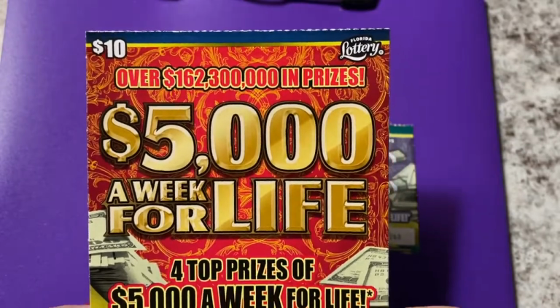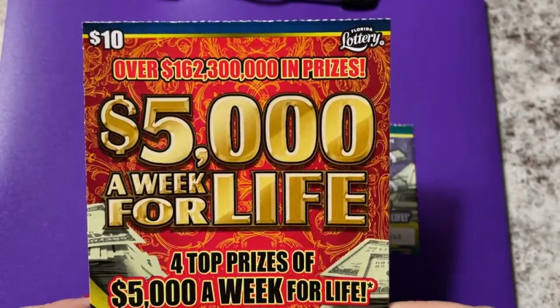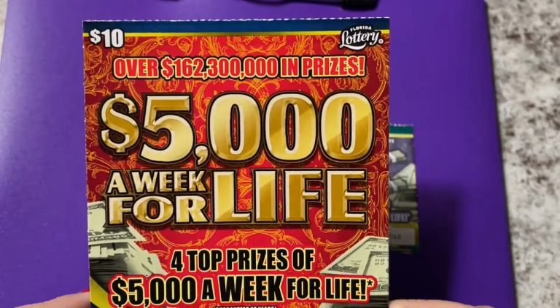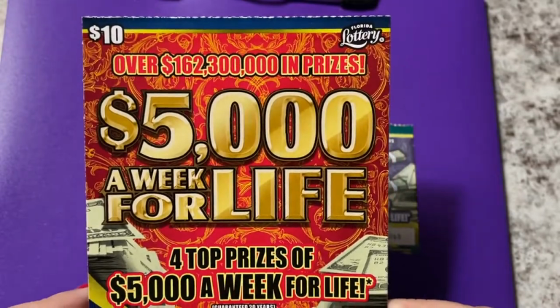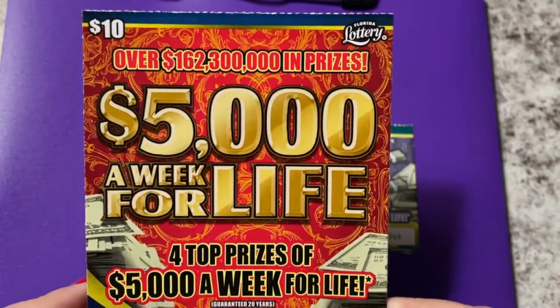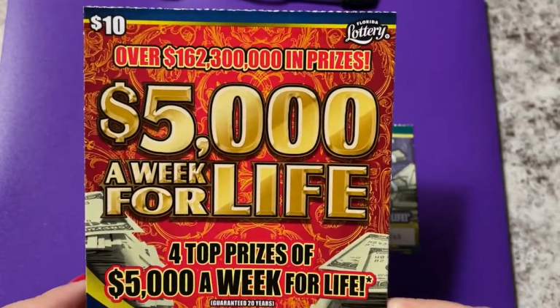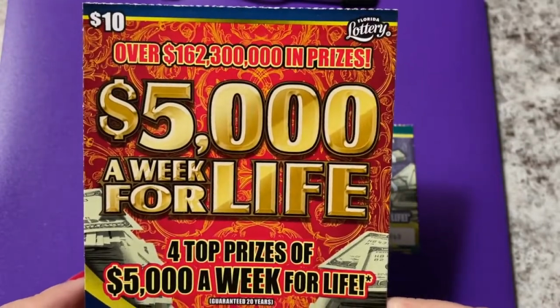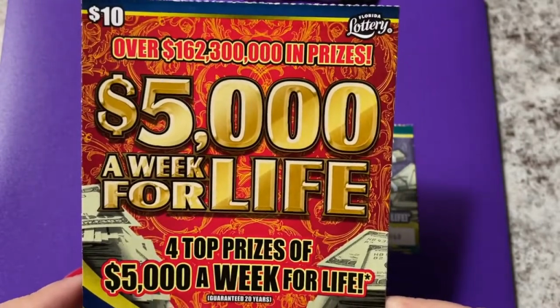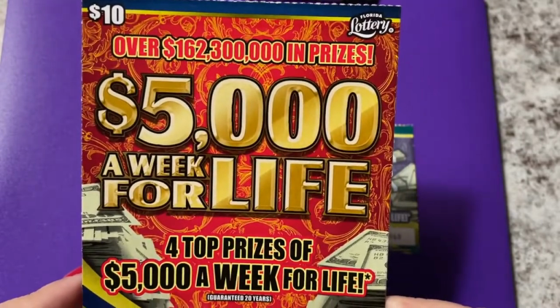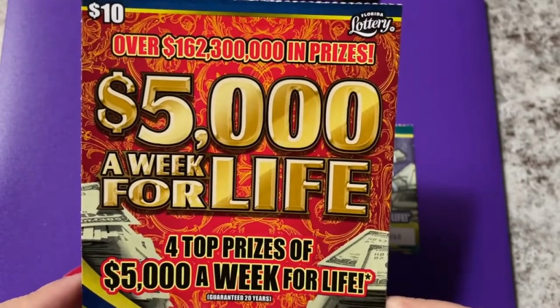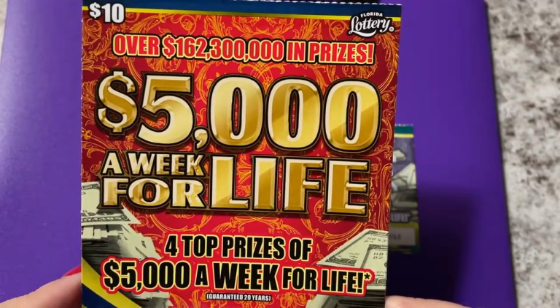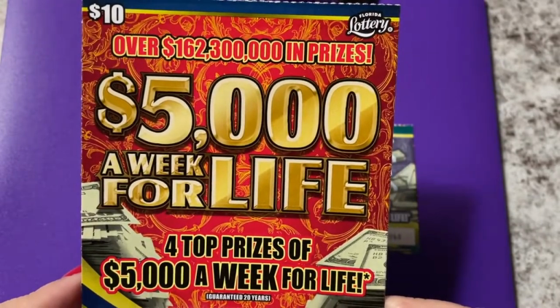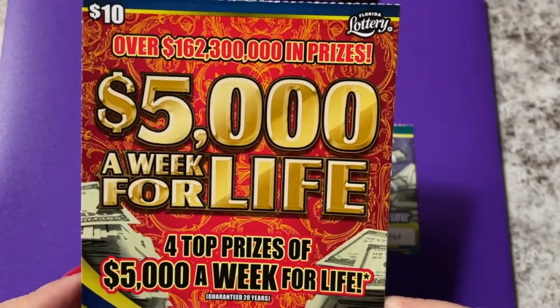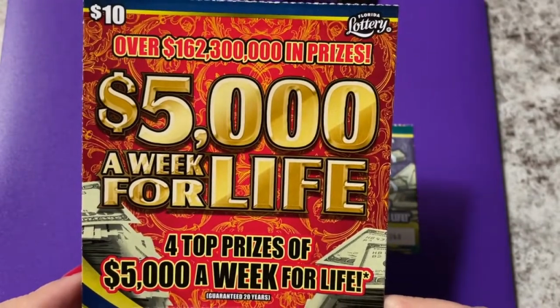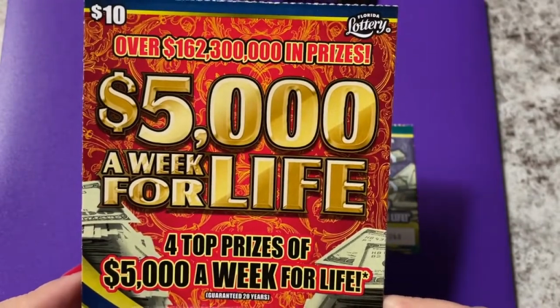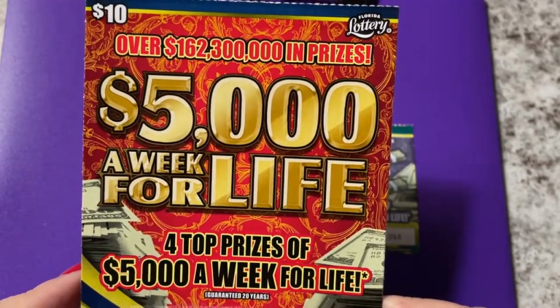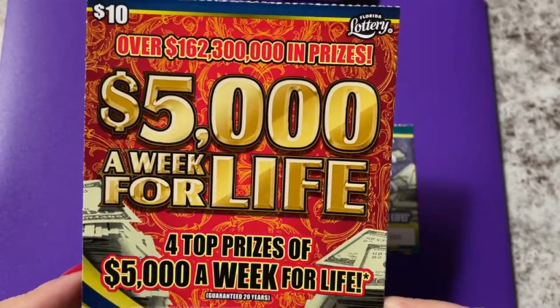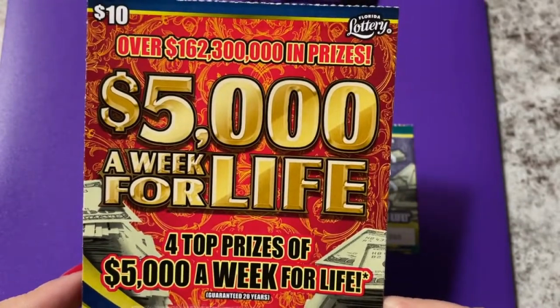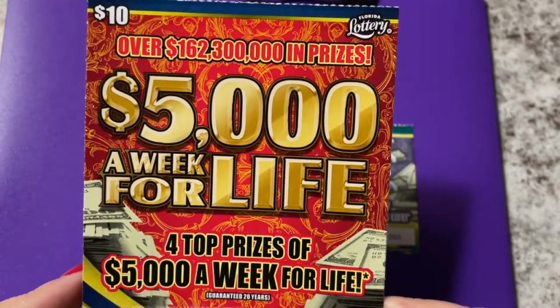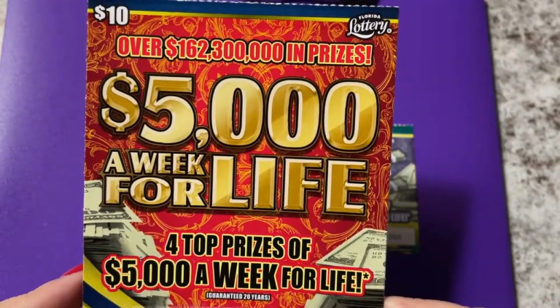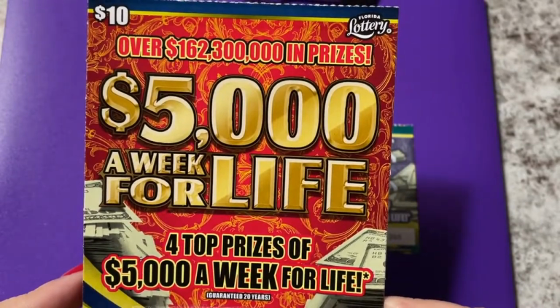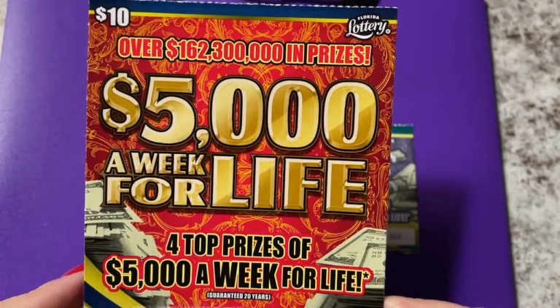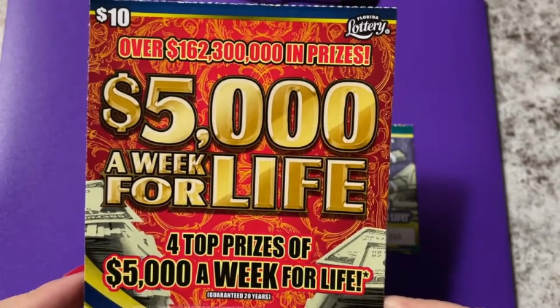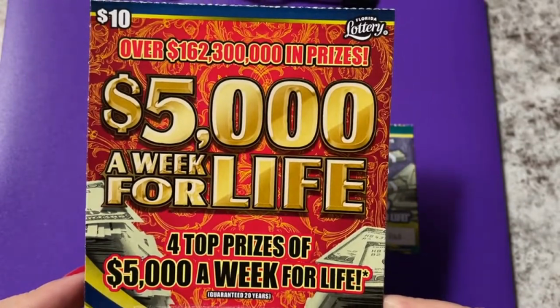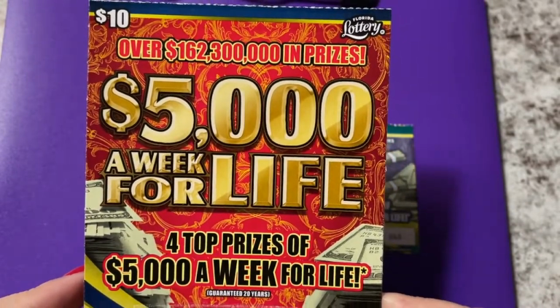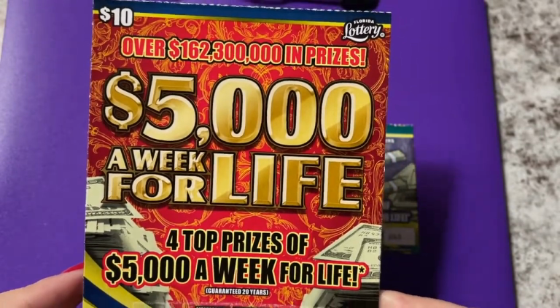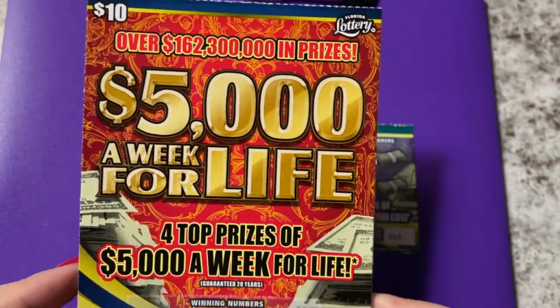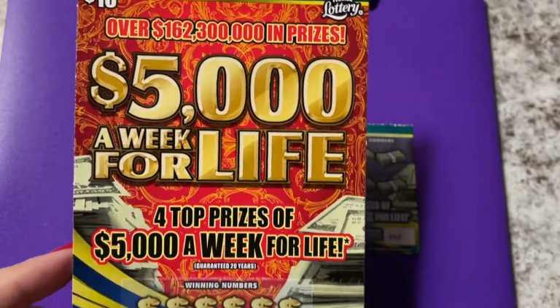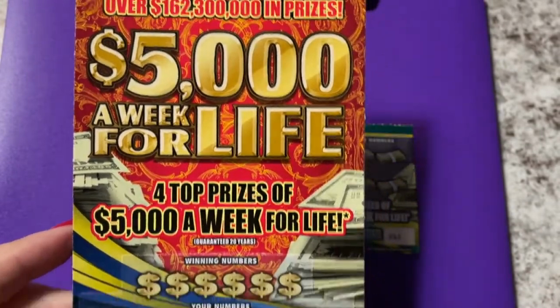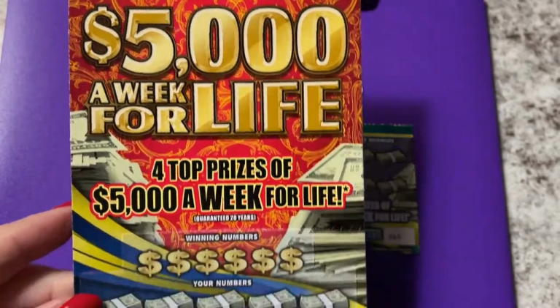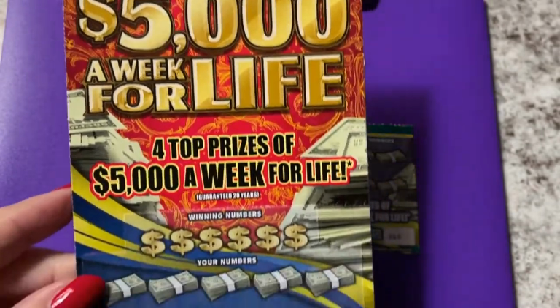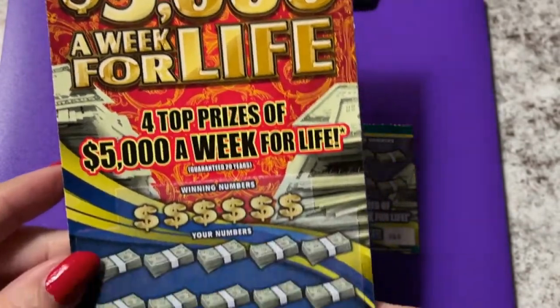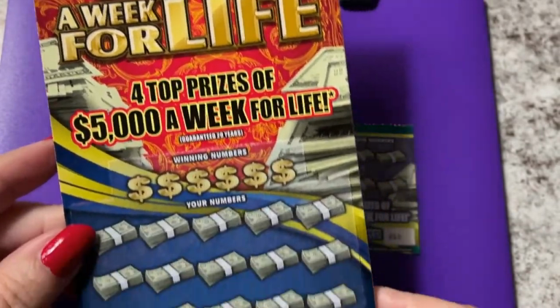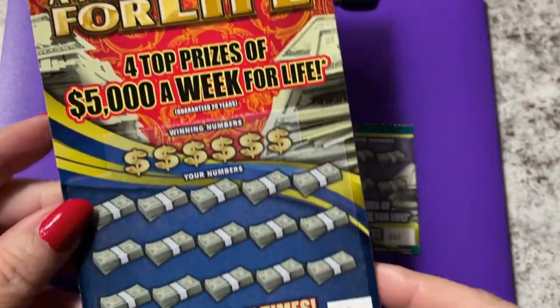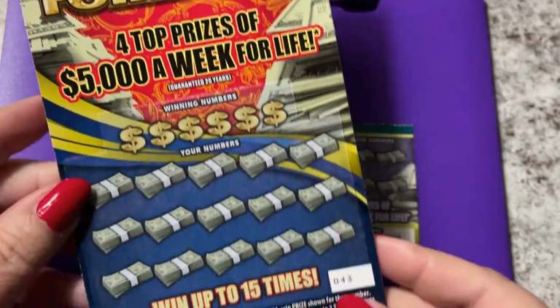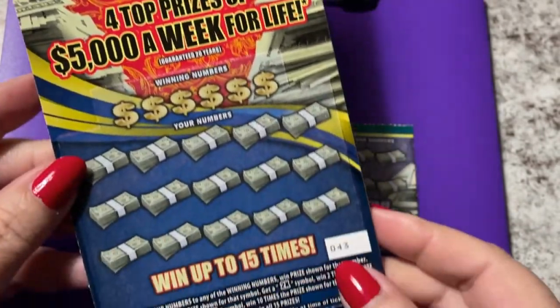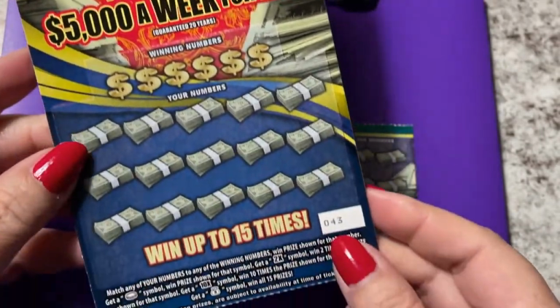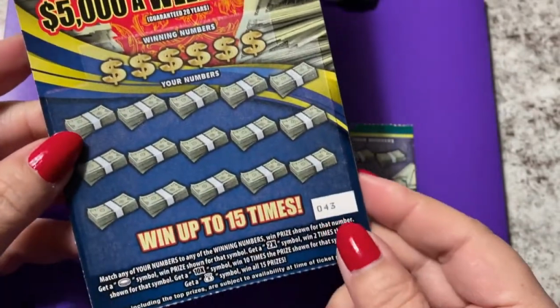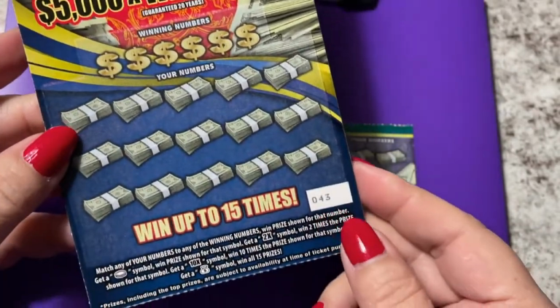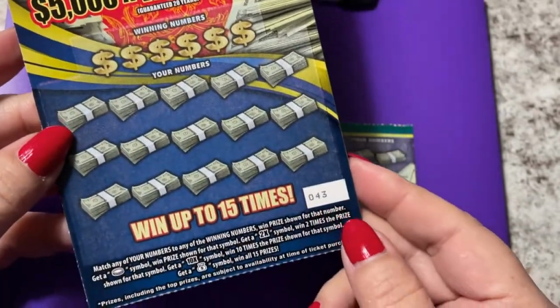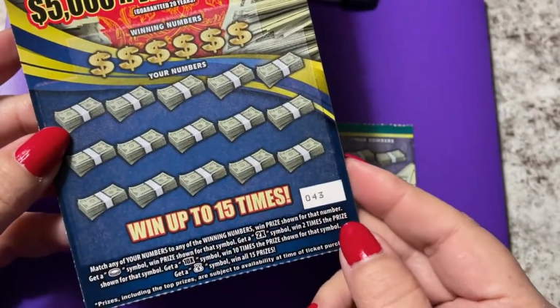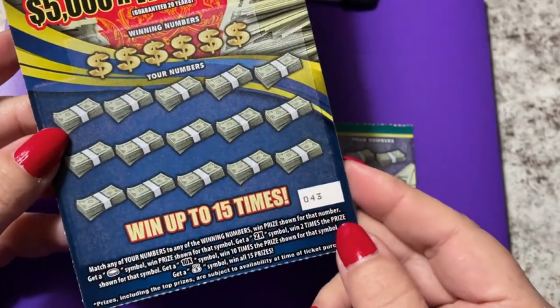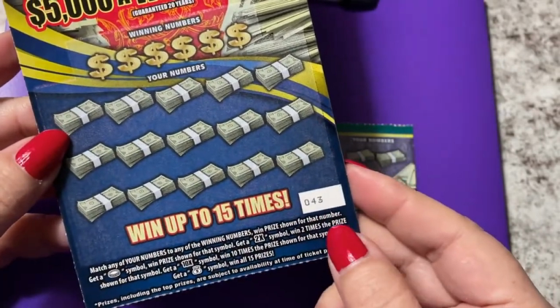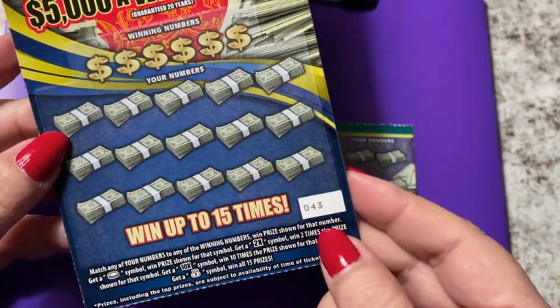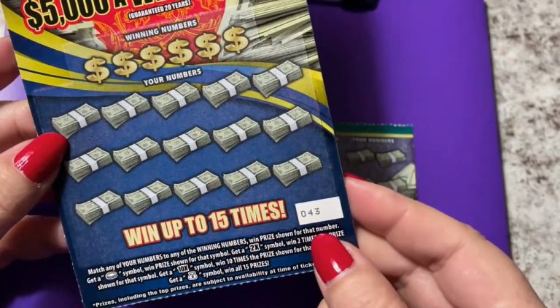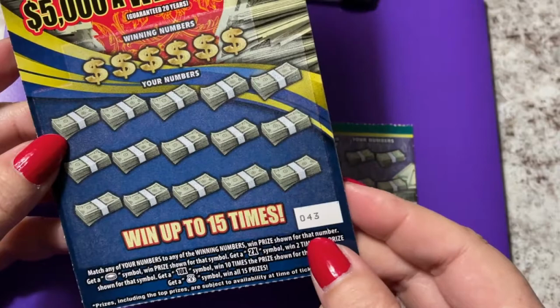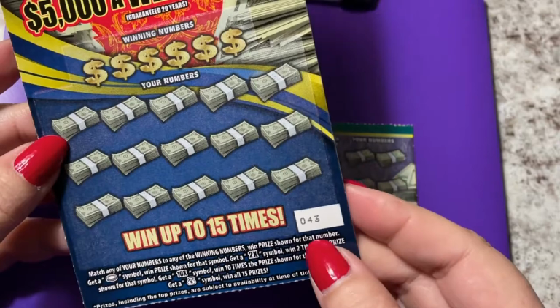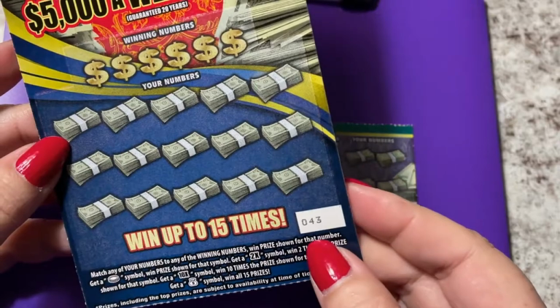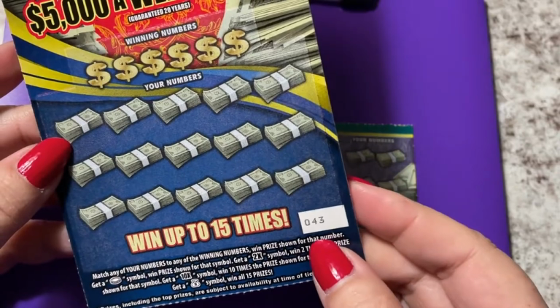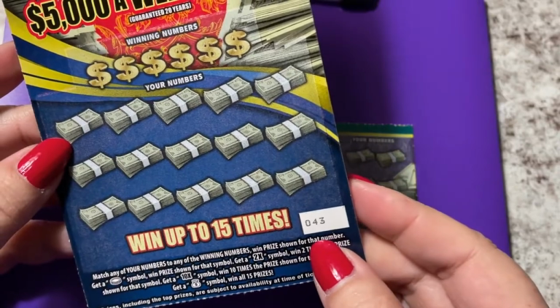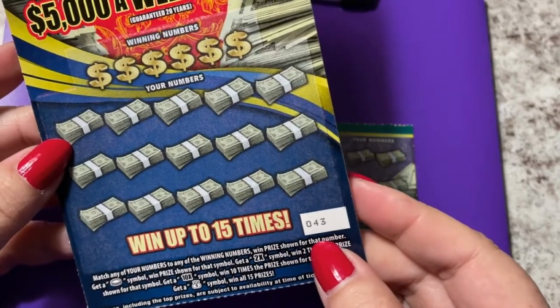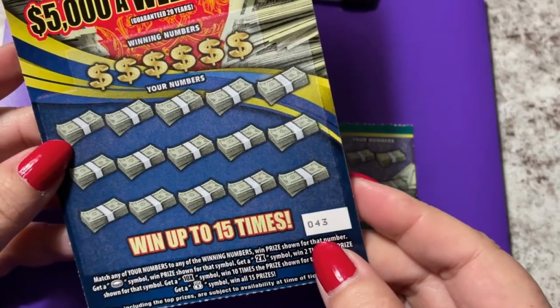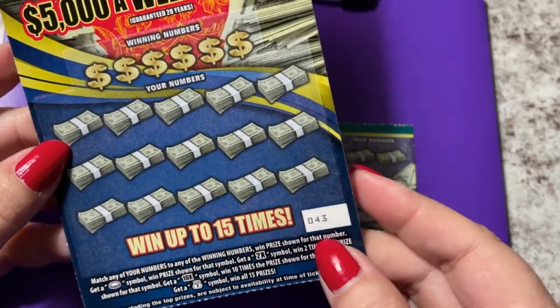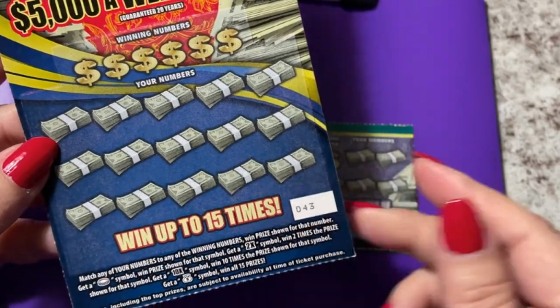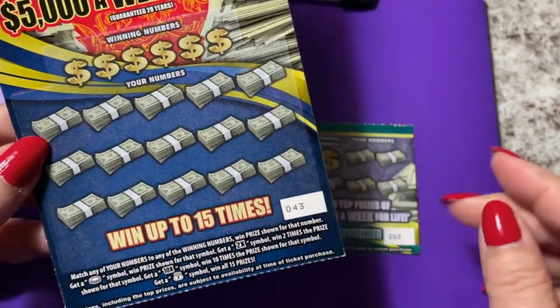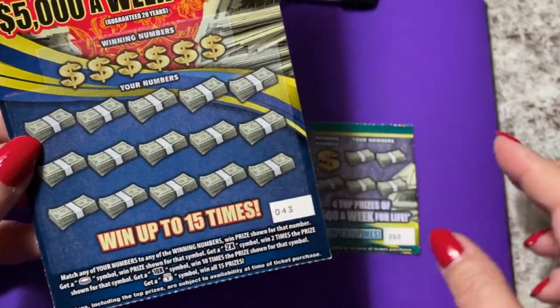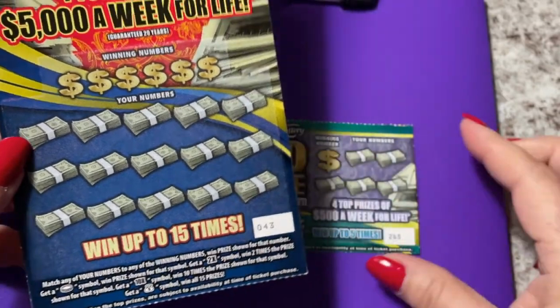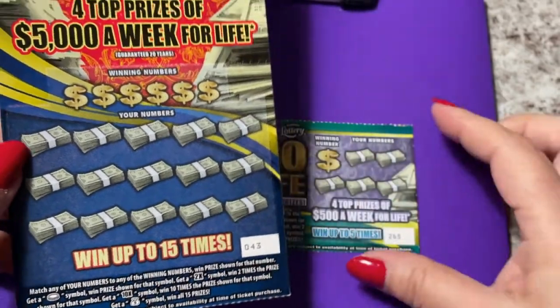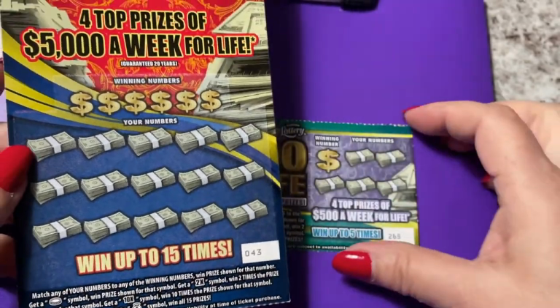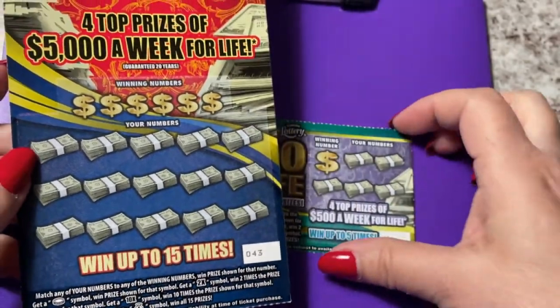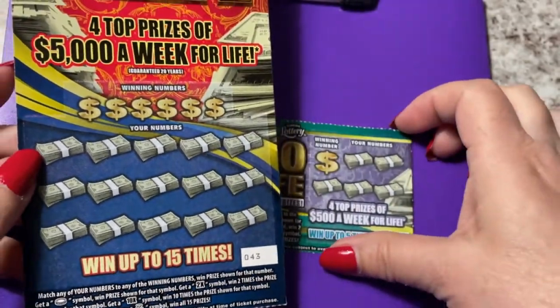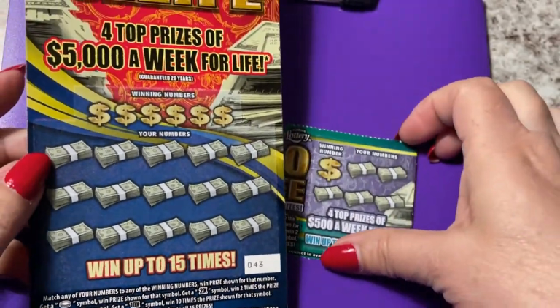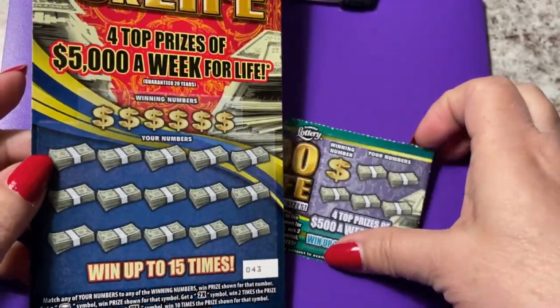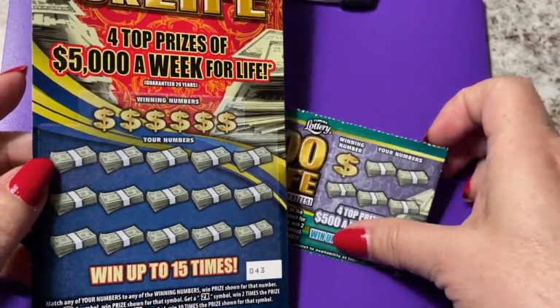I also have $5,000 a week for life — a $10 ticket. This one's number 43.